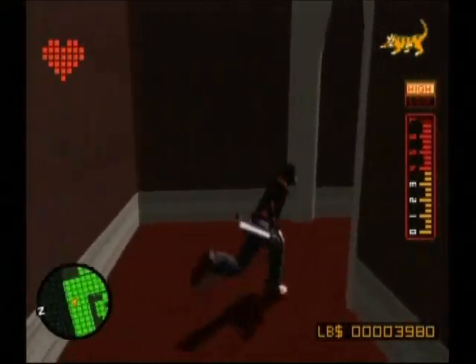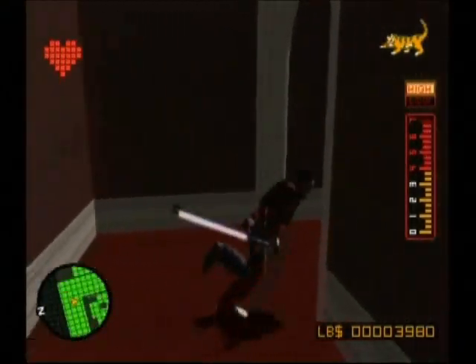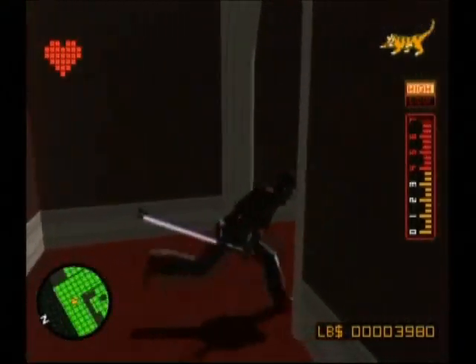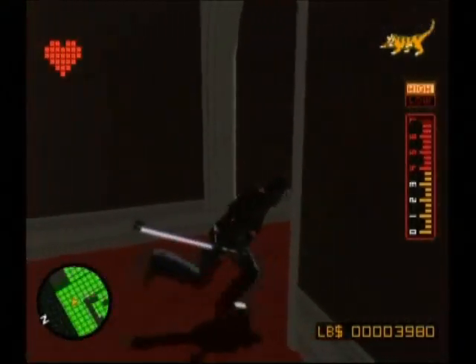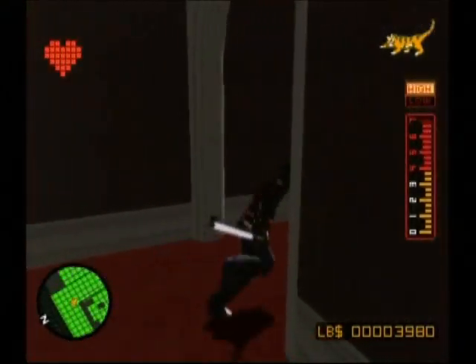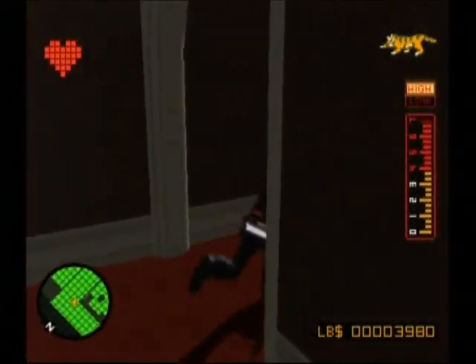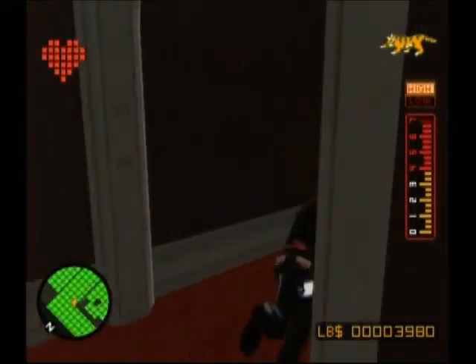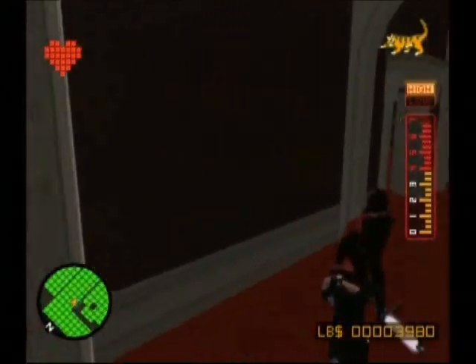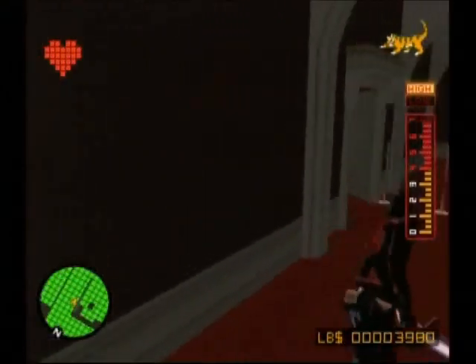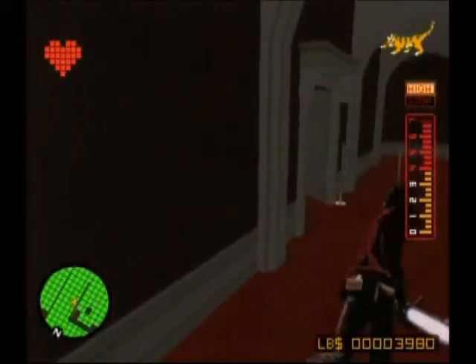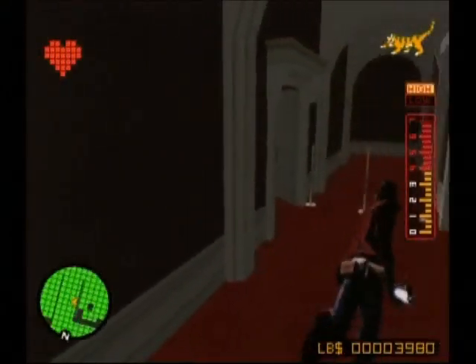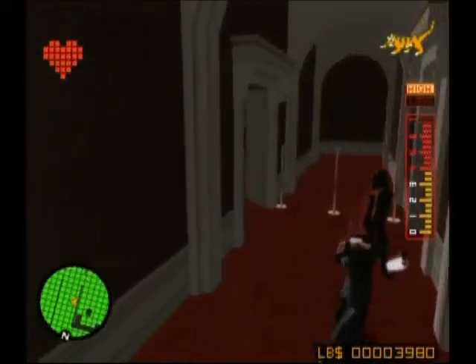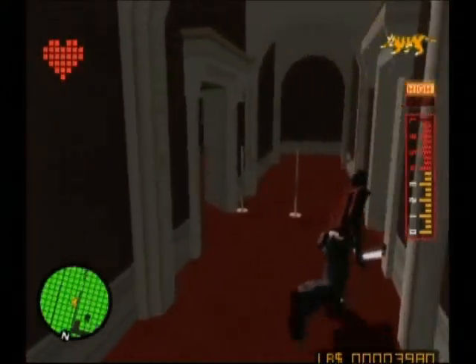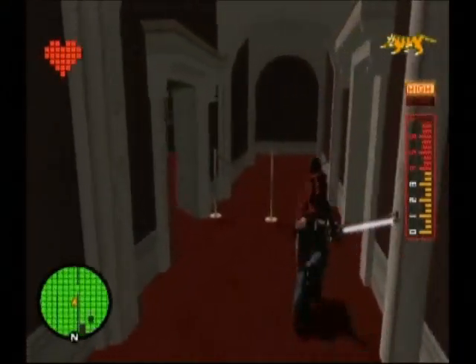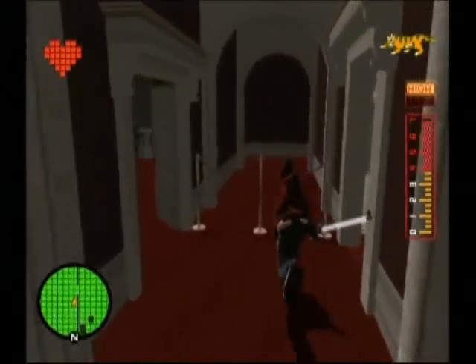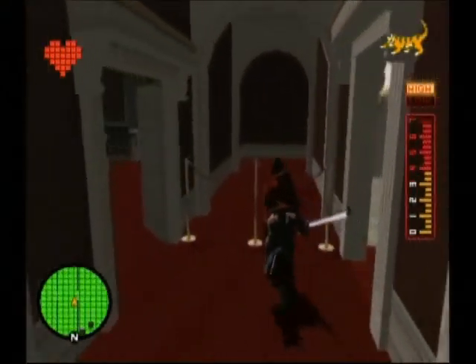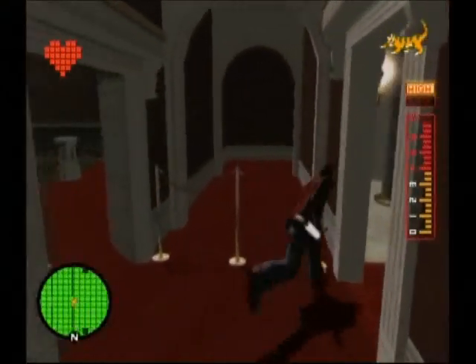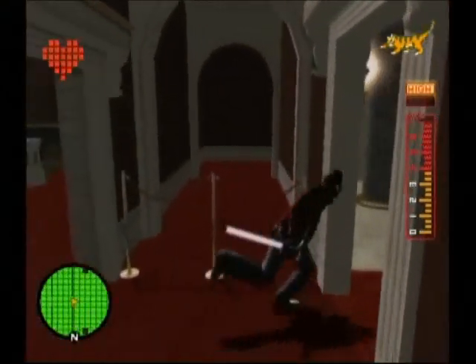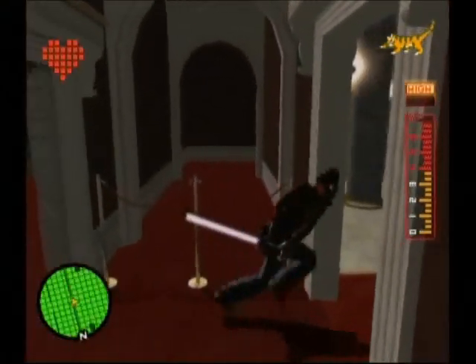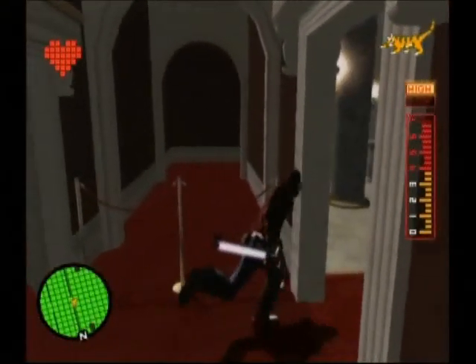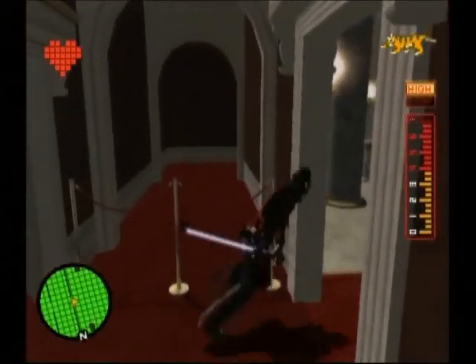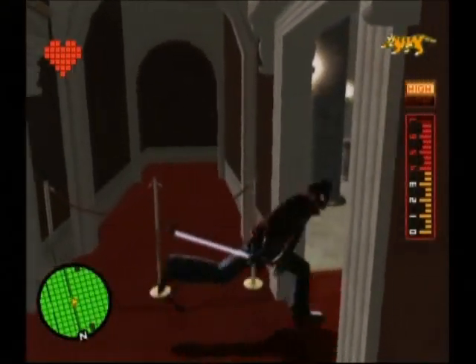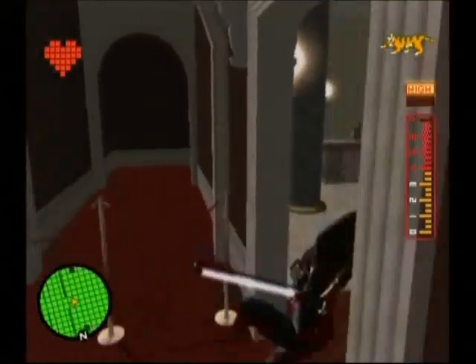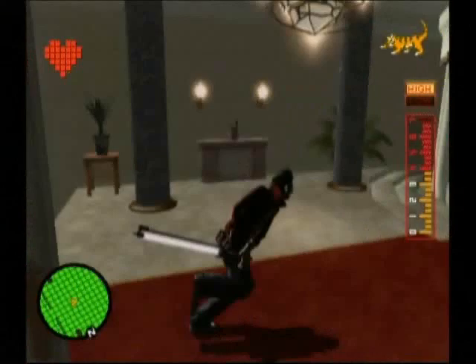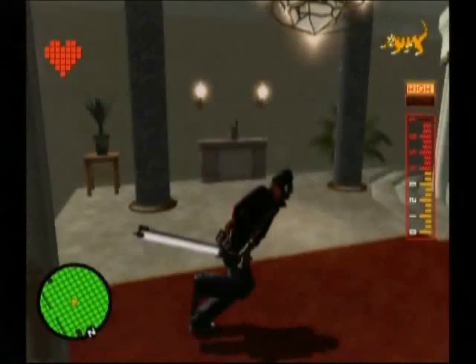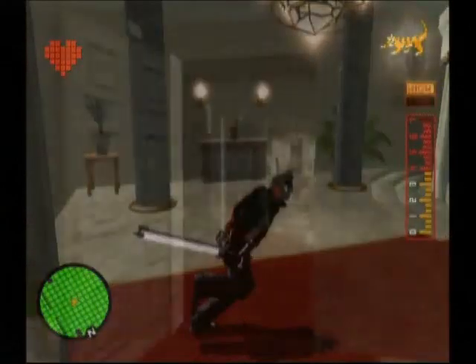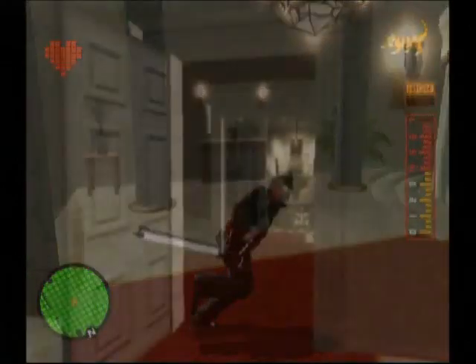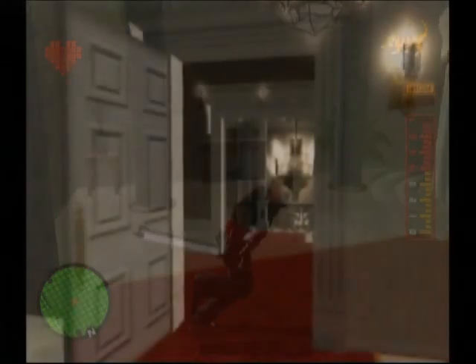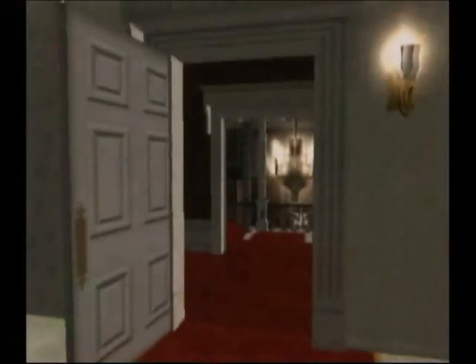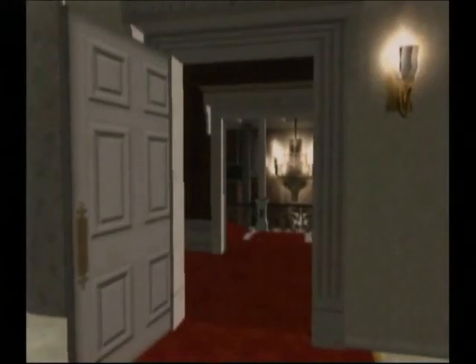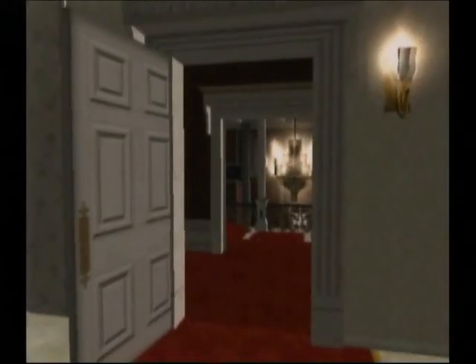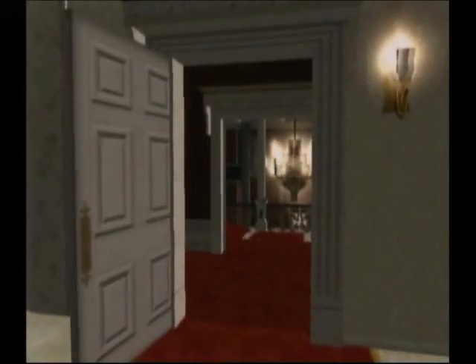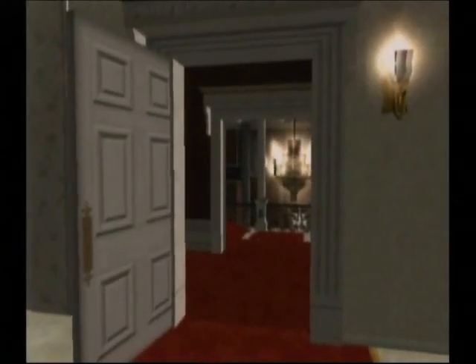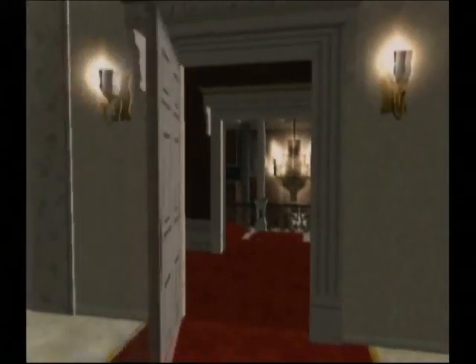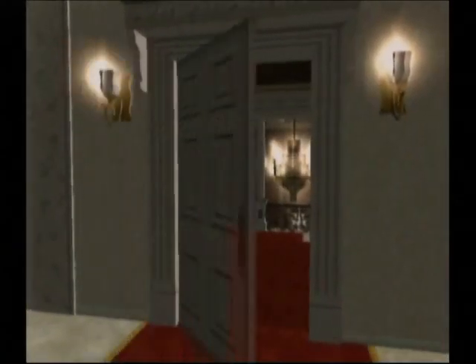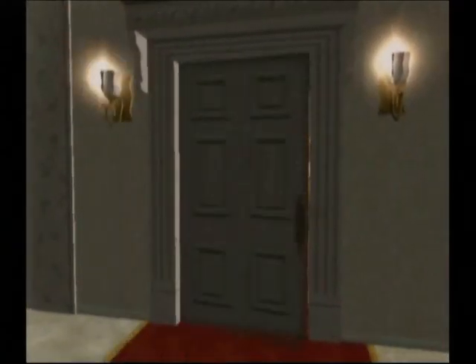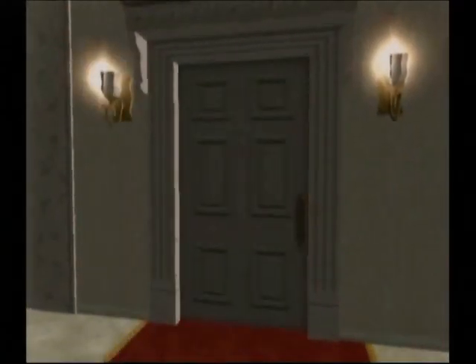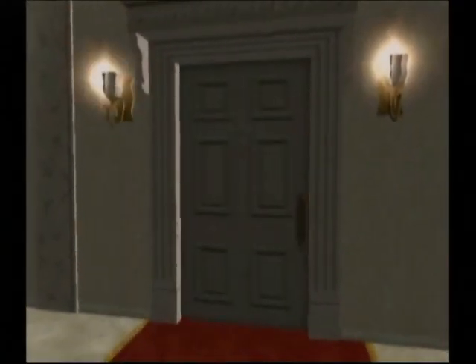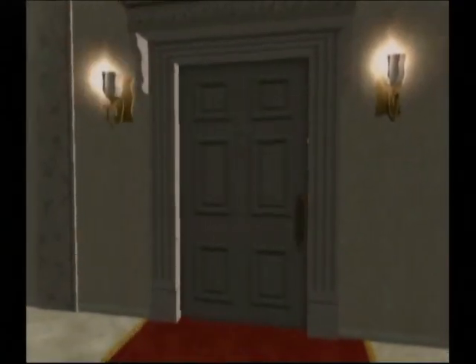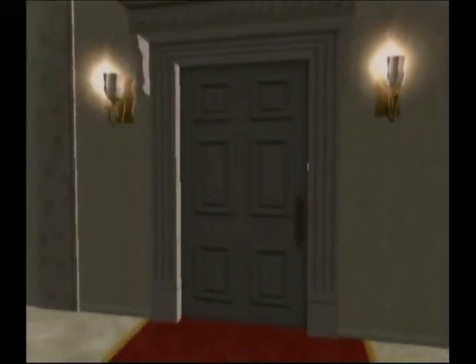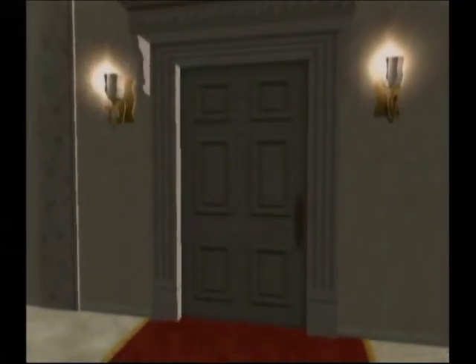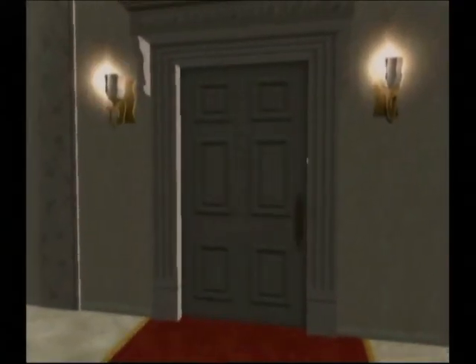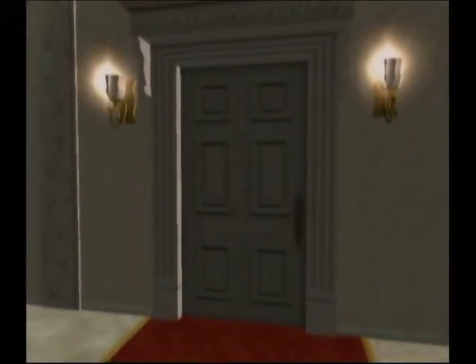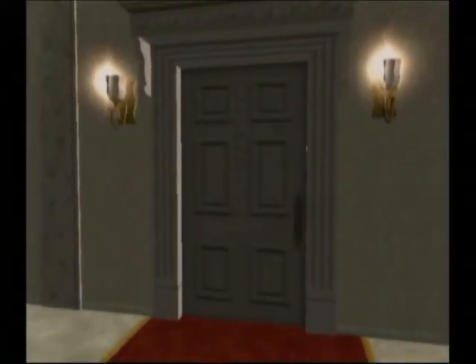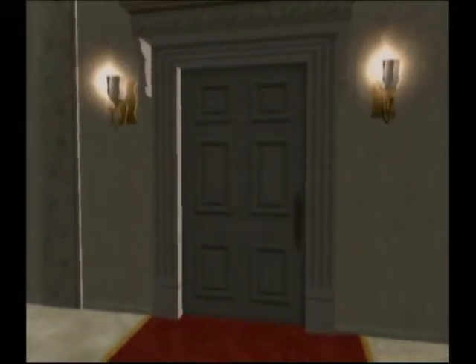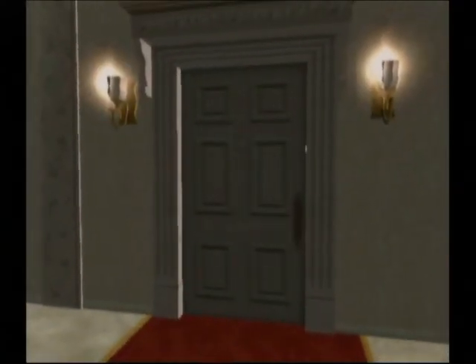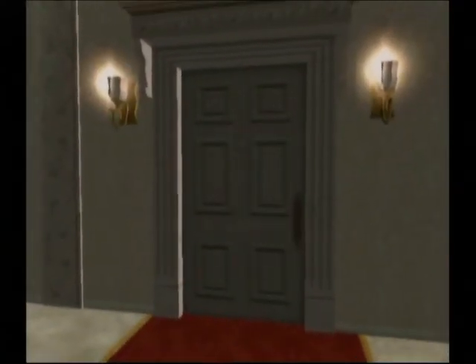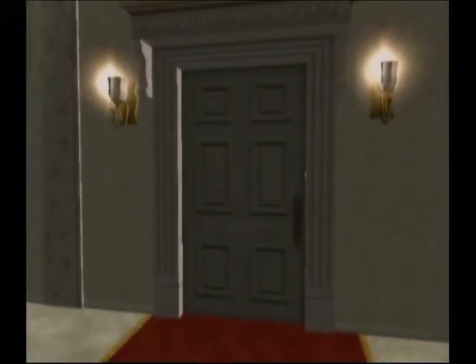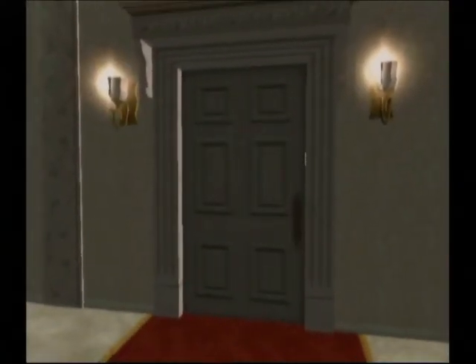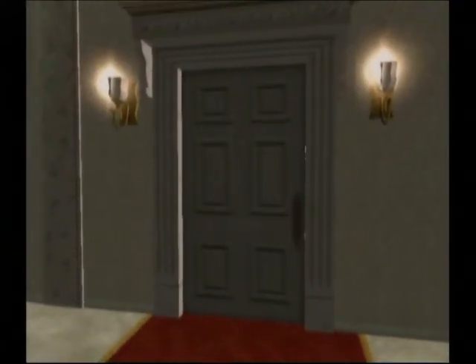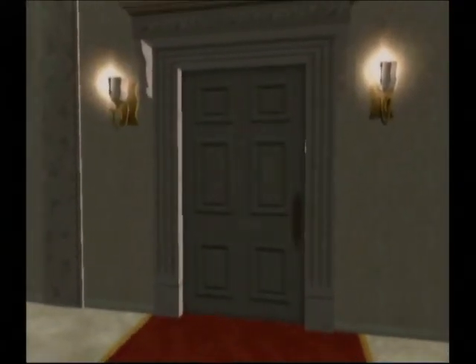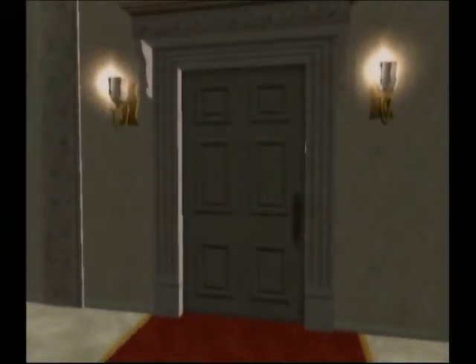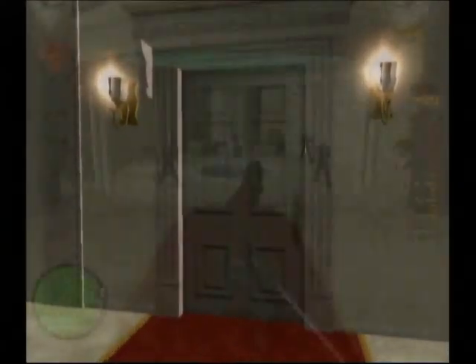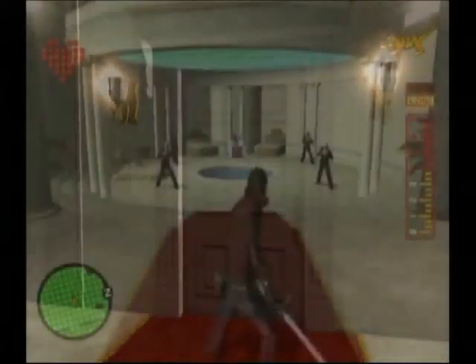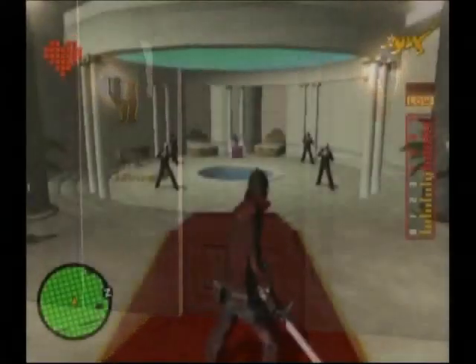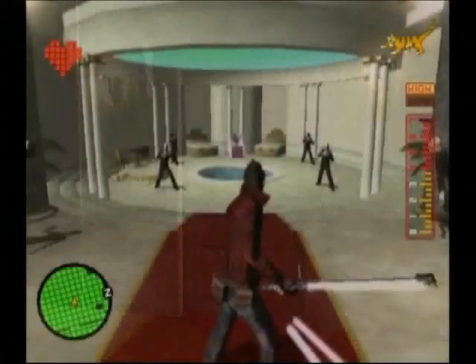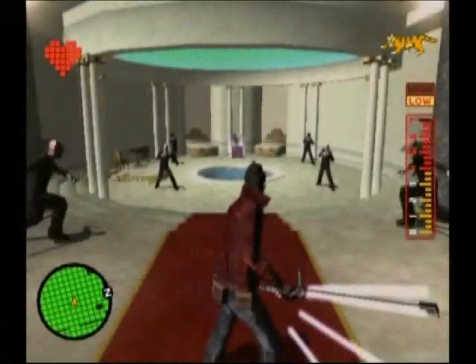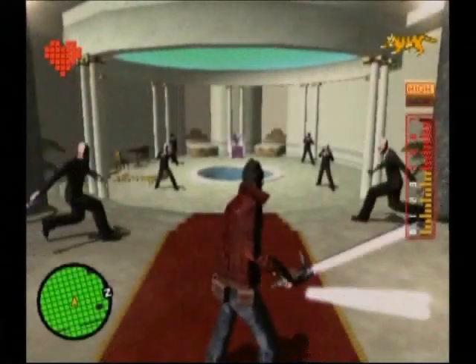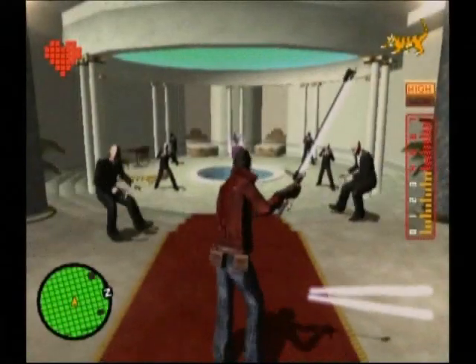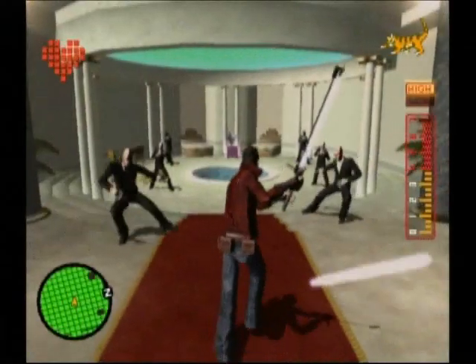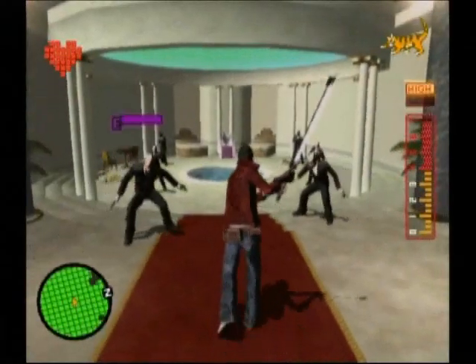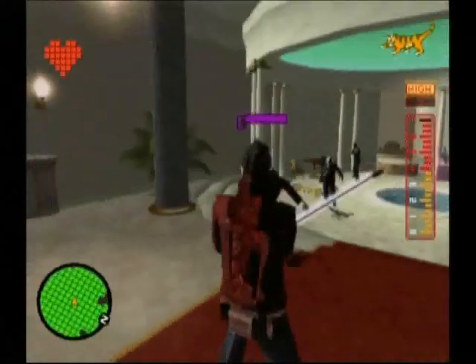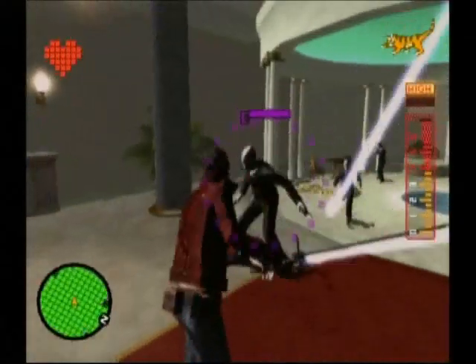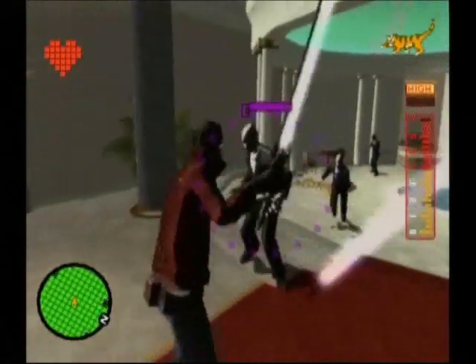Alright, so after you destroy that chest, go ahead and run back, and this time go into the room, and the doors will close and lock on you magically.